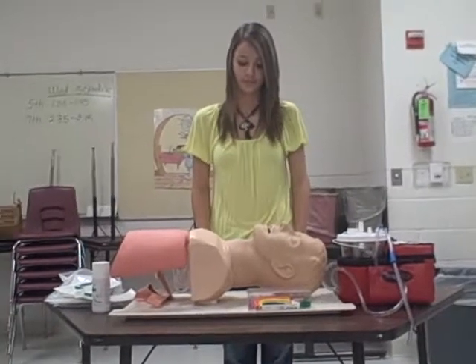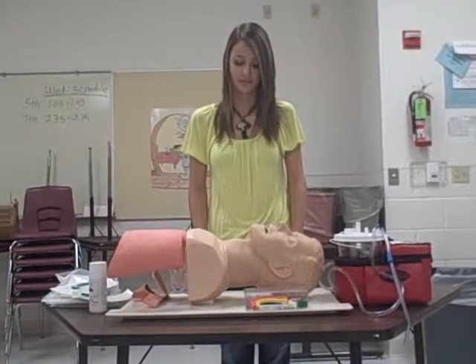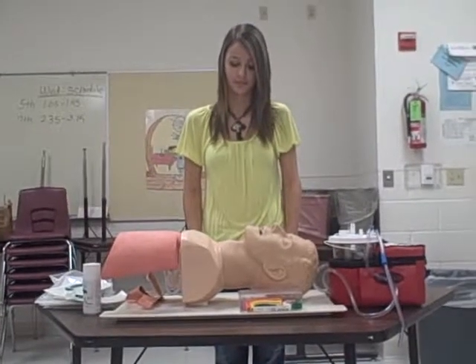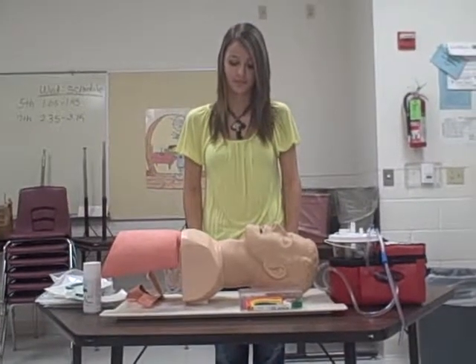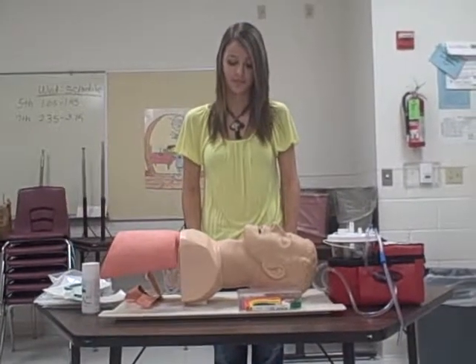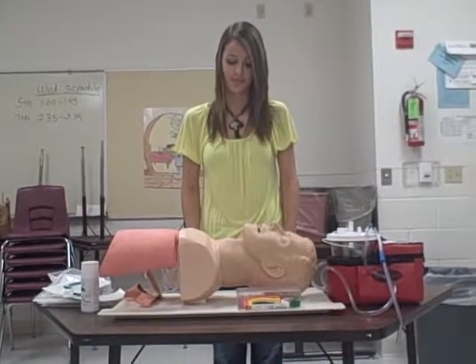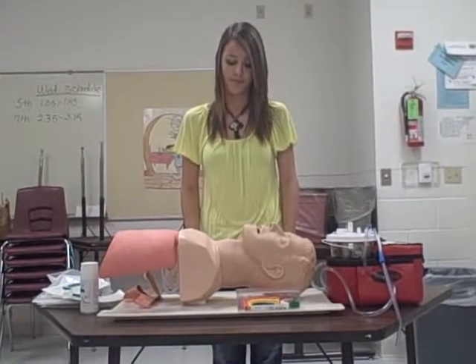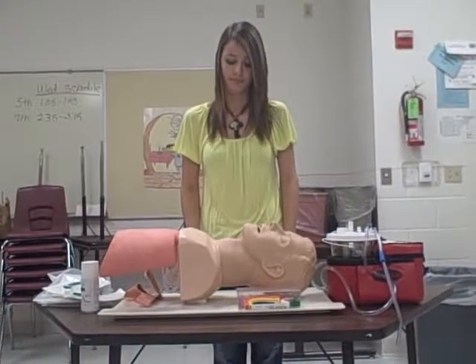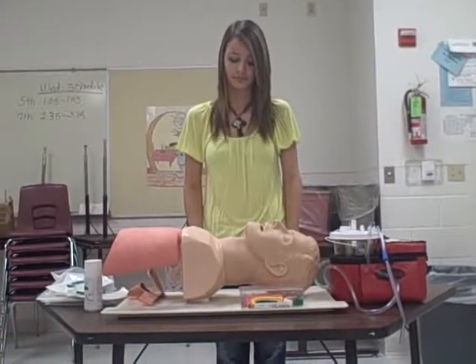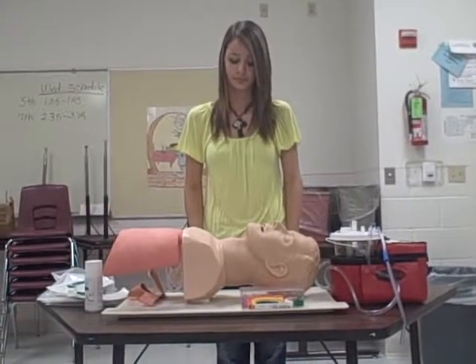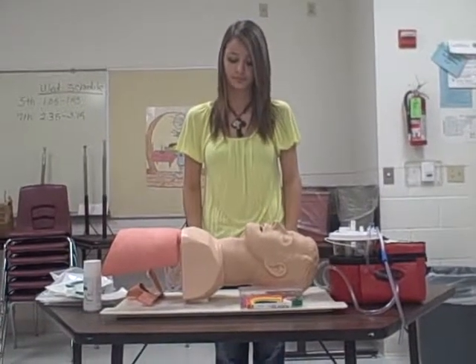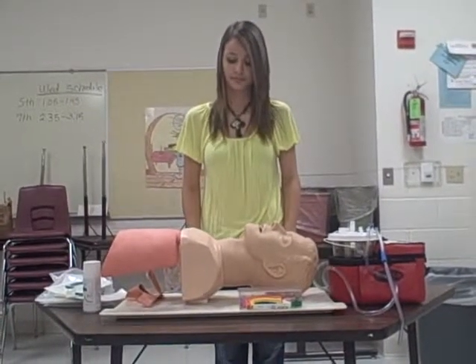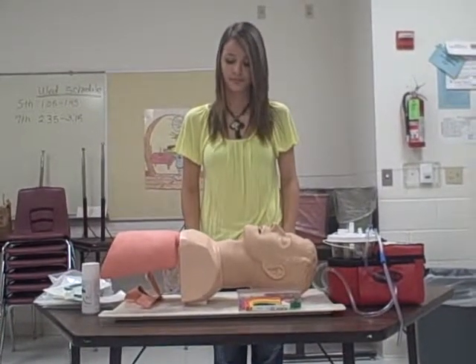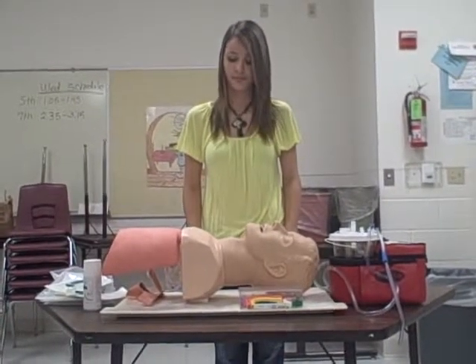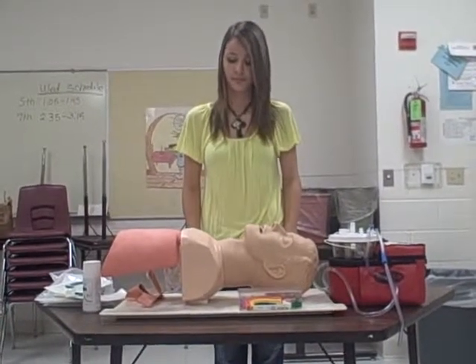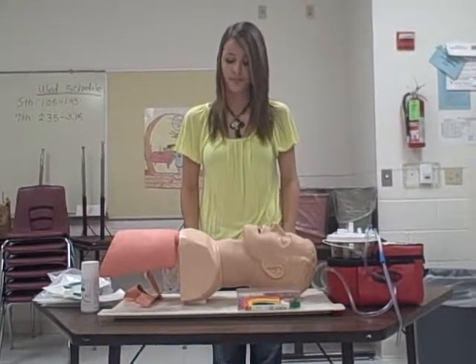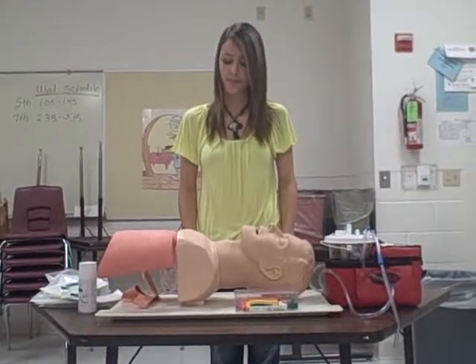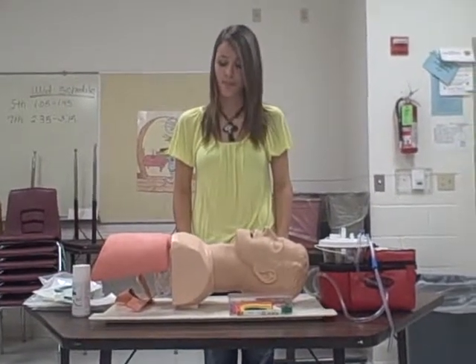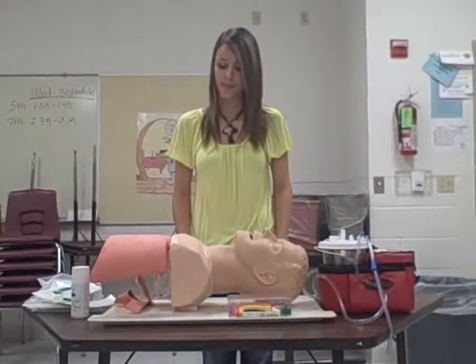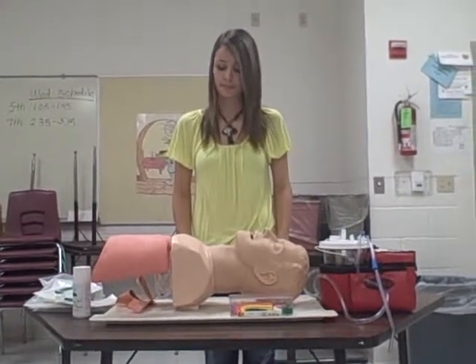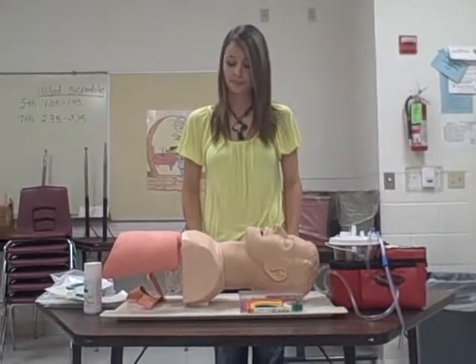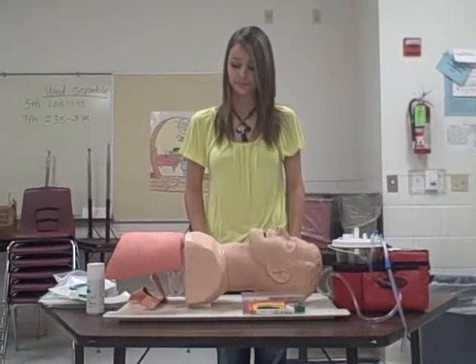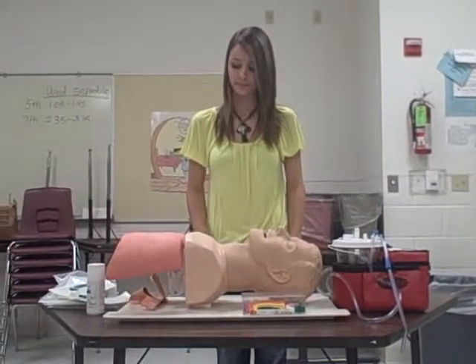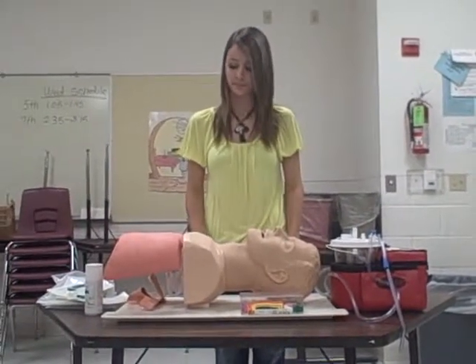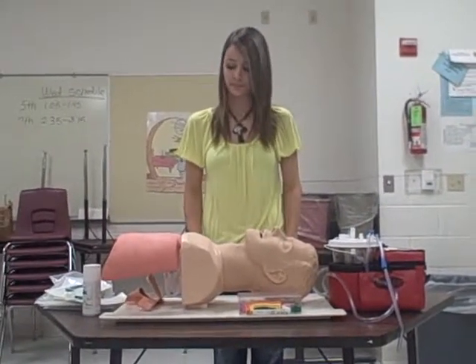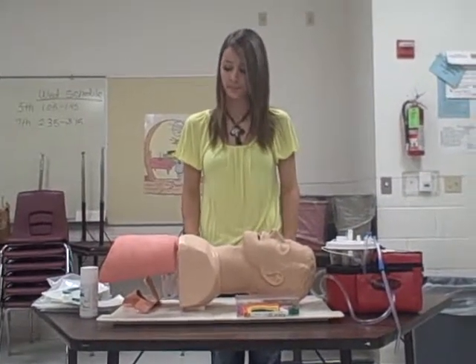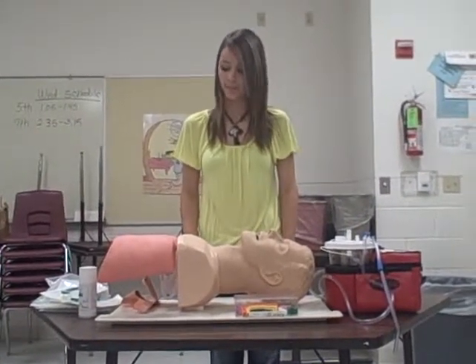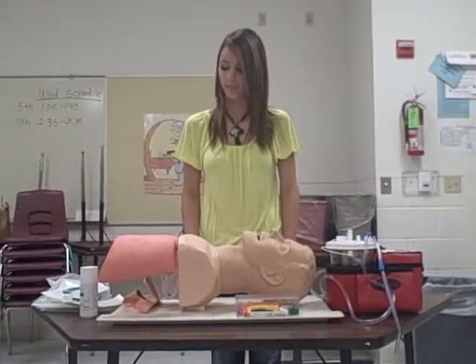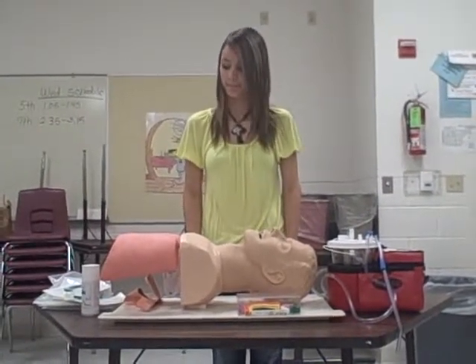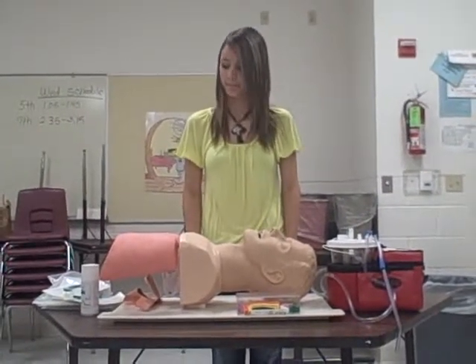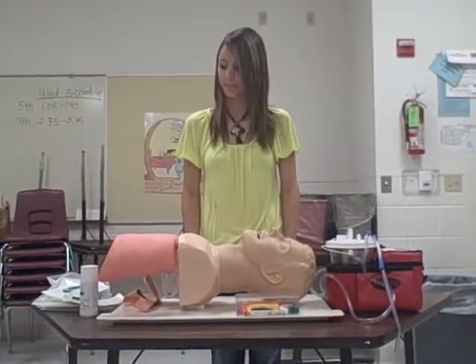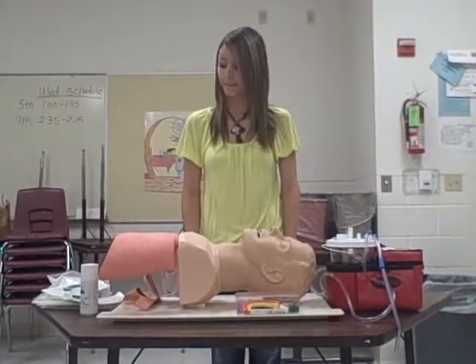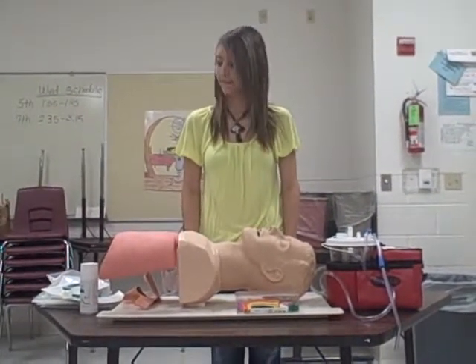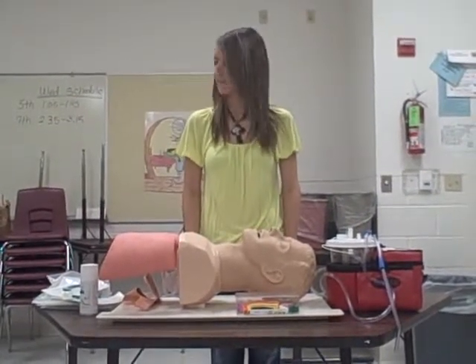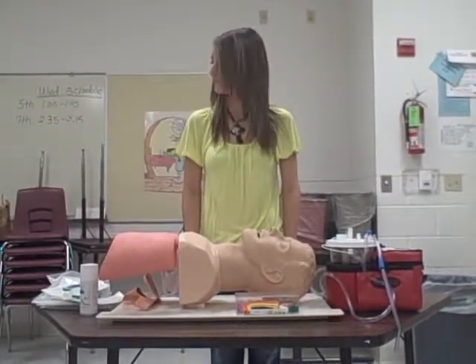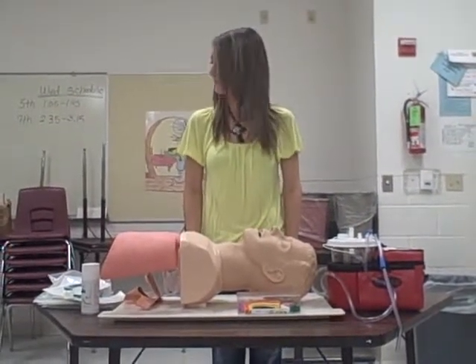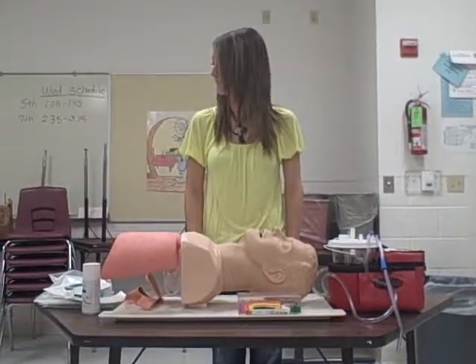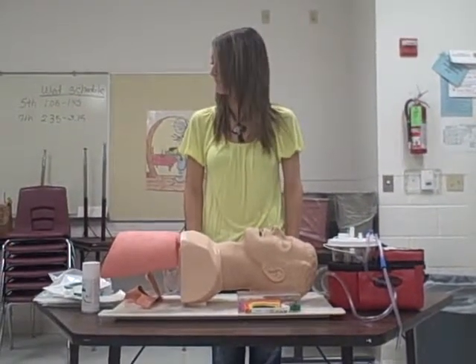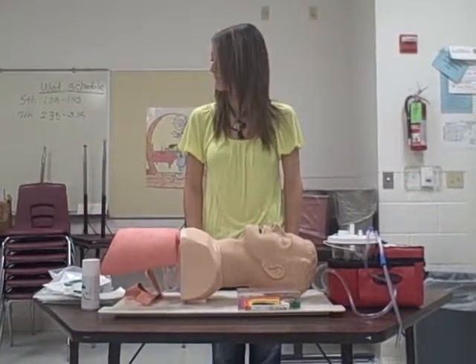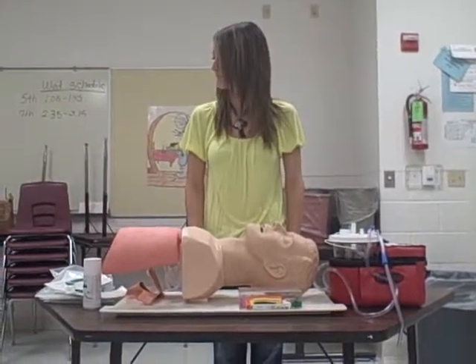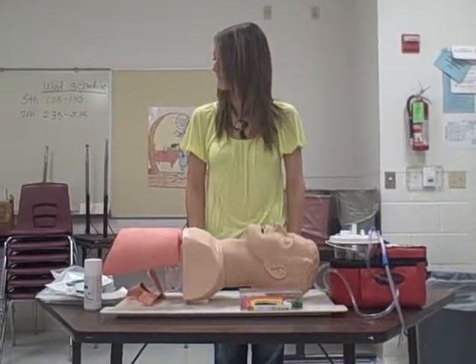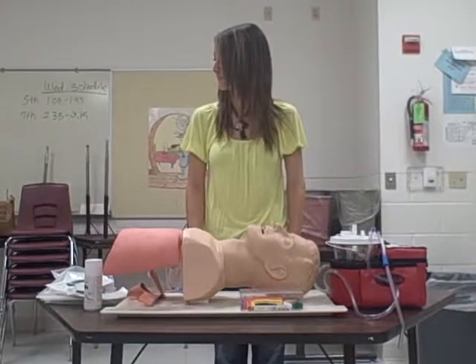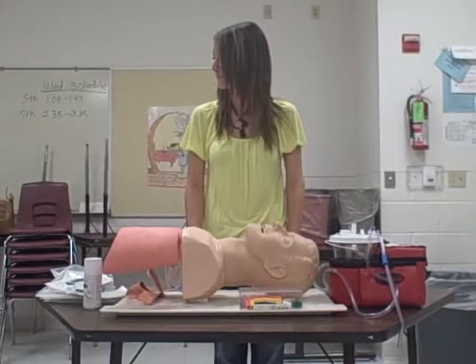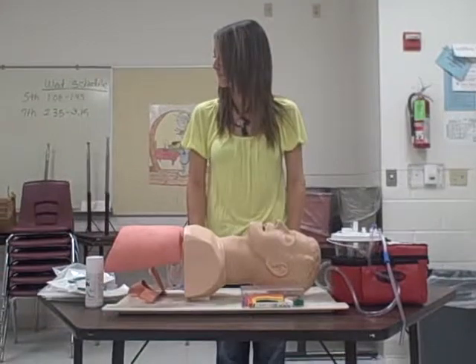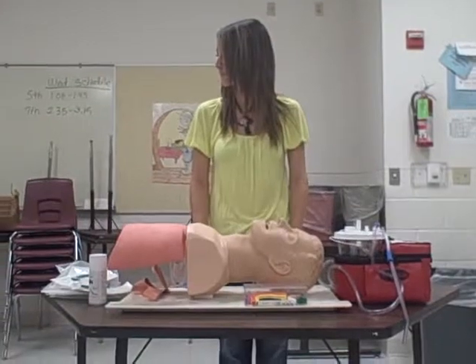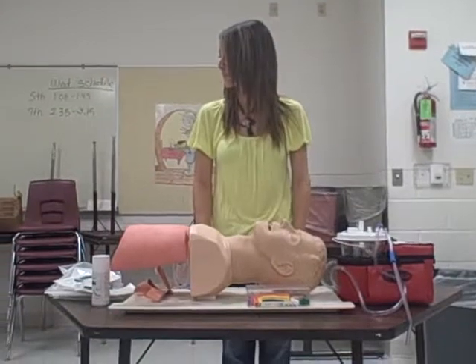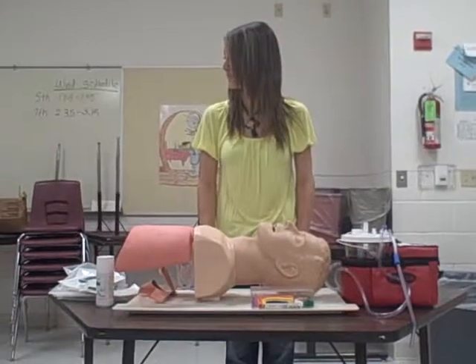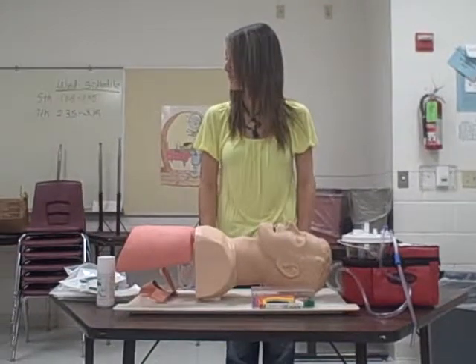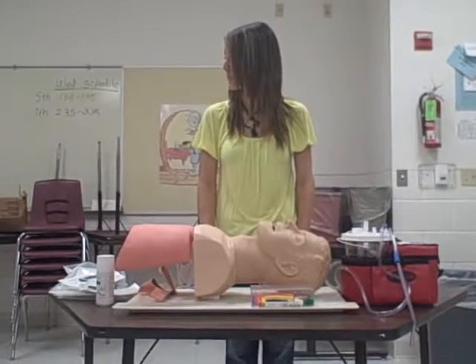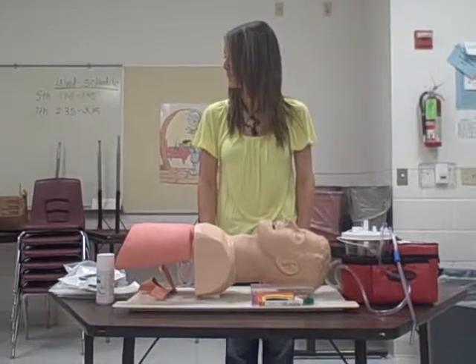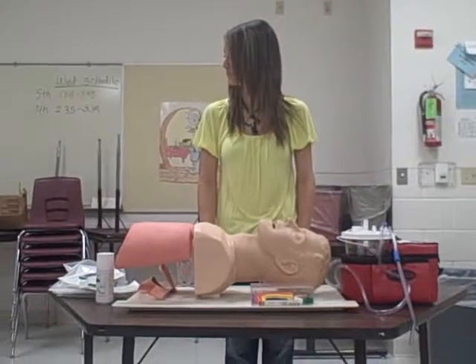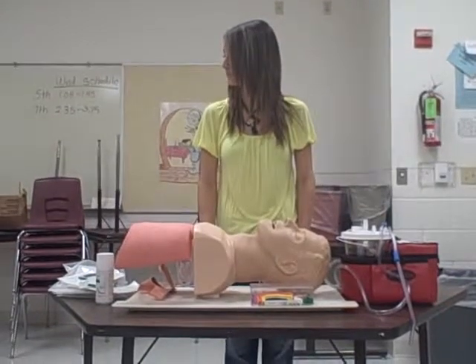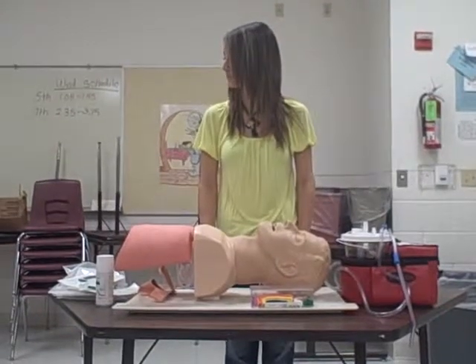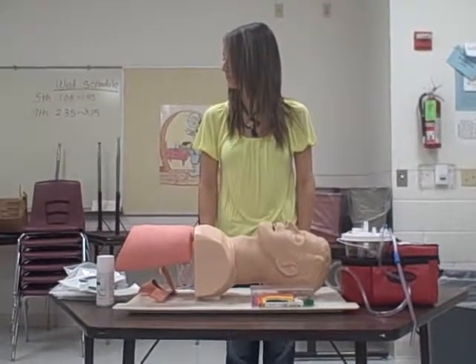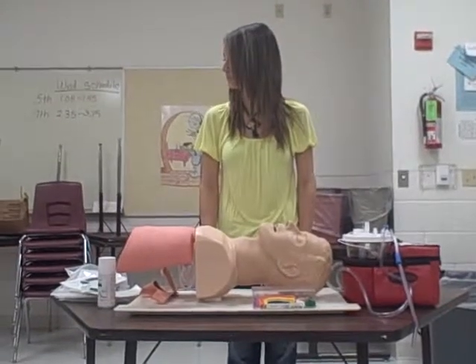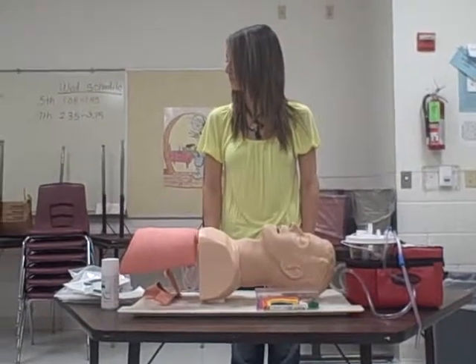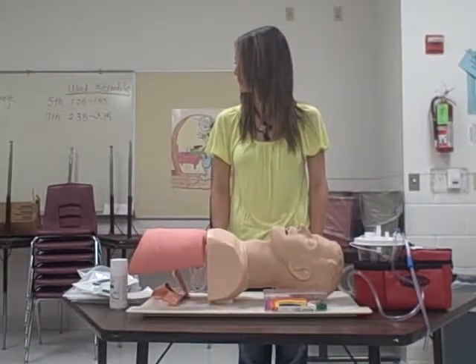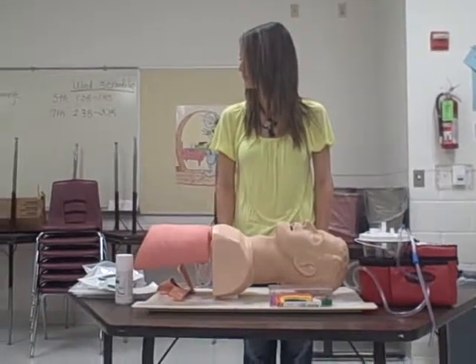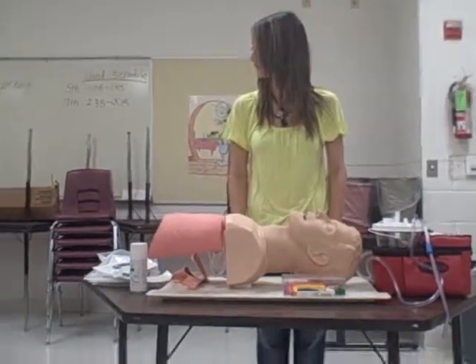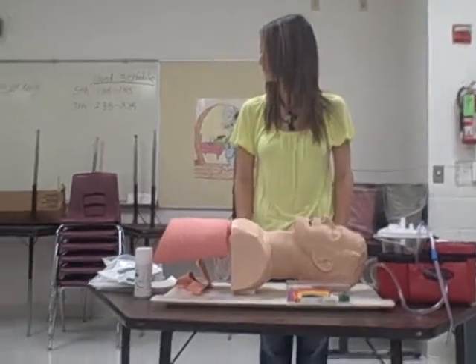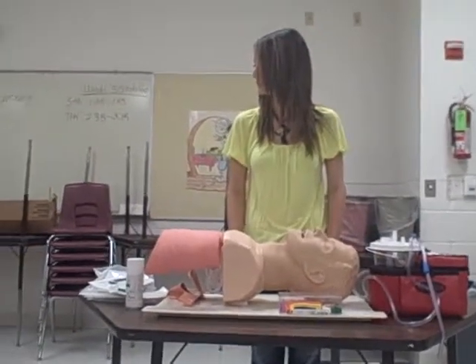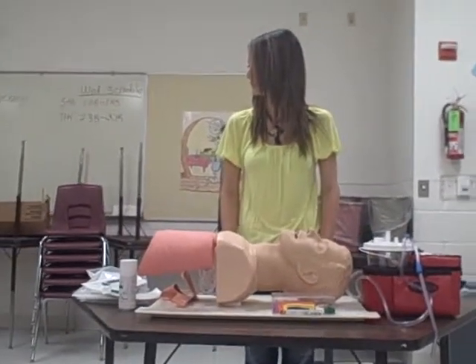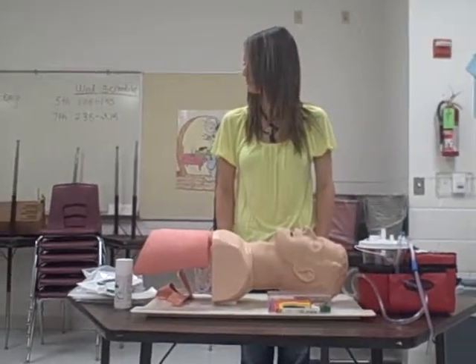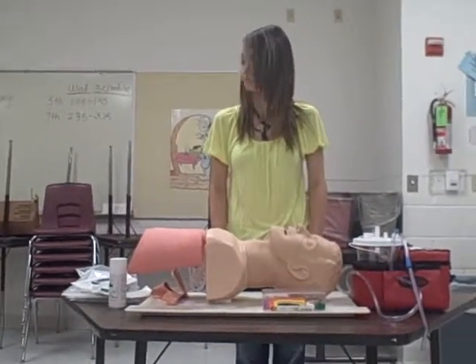Today you will be performing your airway, oxygen, and ventilation skills — upper airway adjuncts and suction. You may begin.